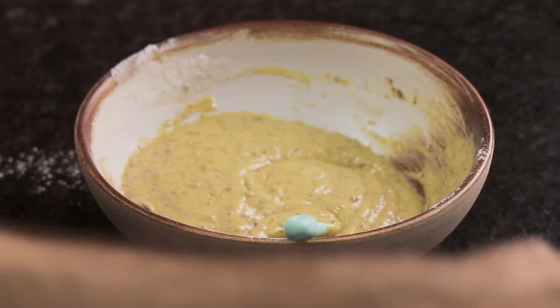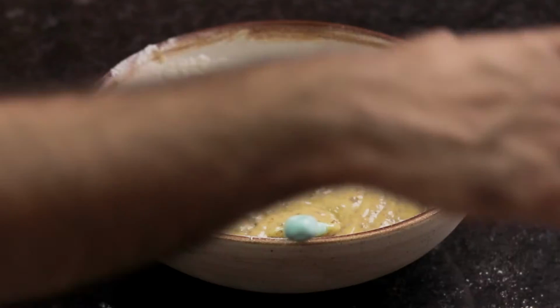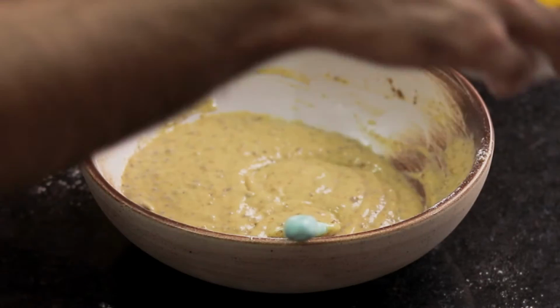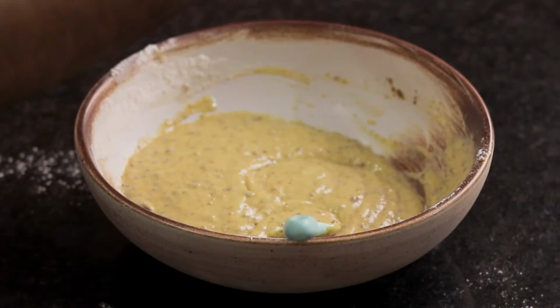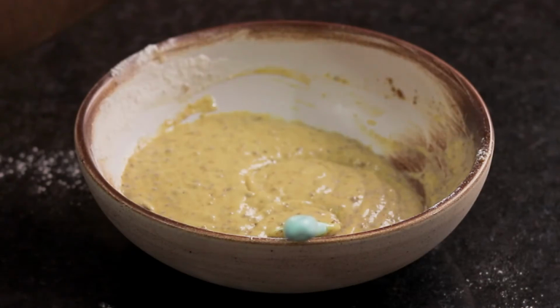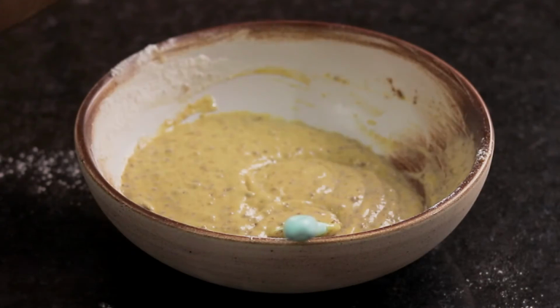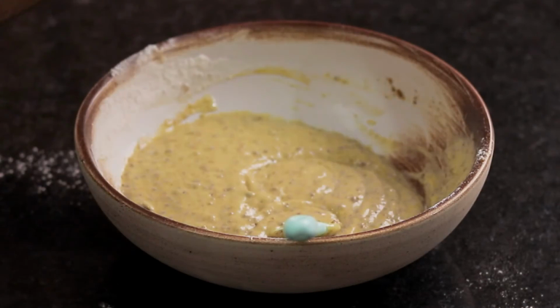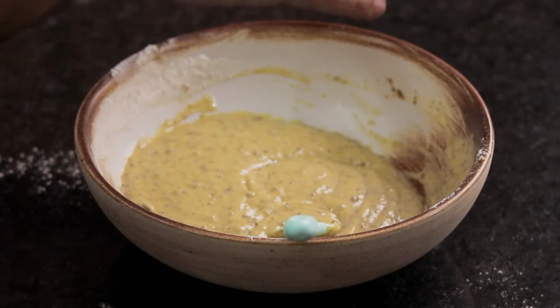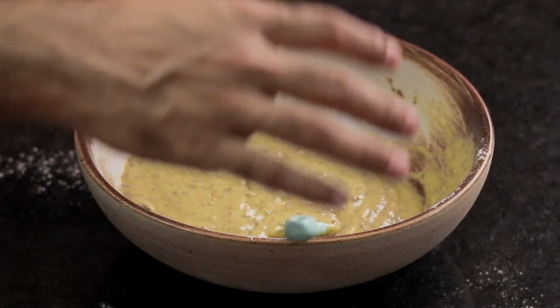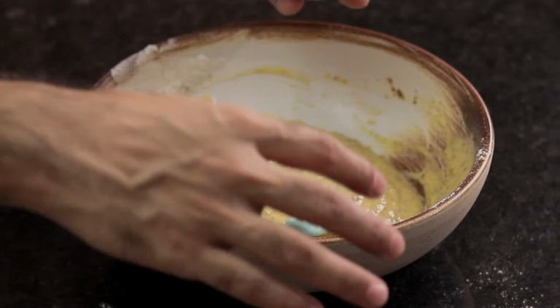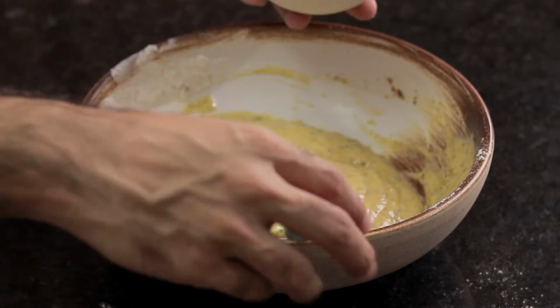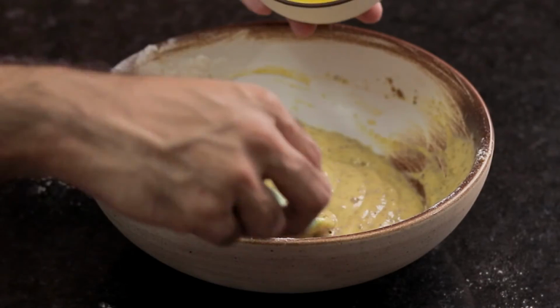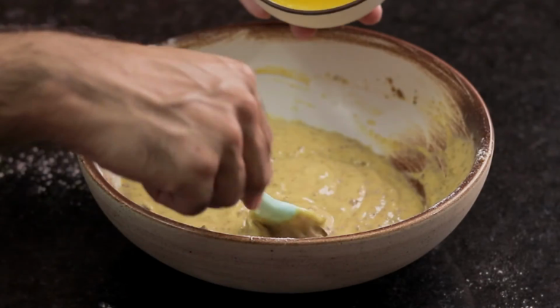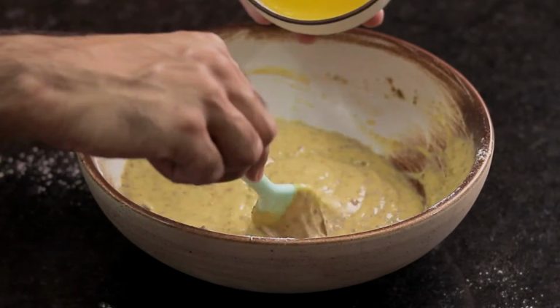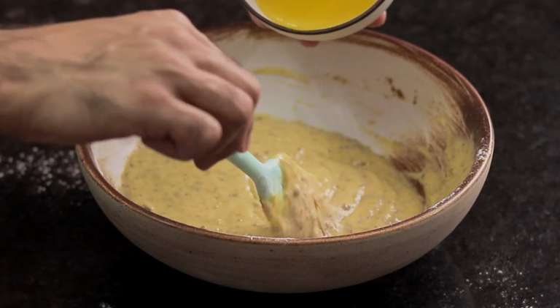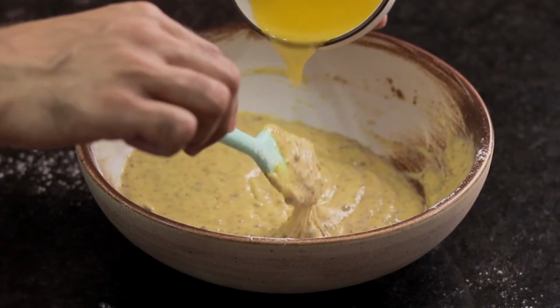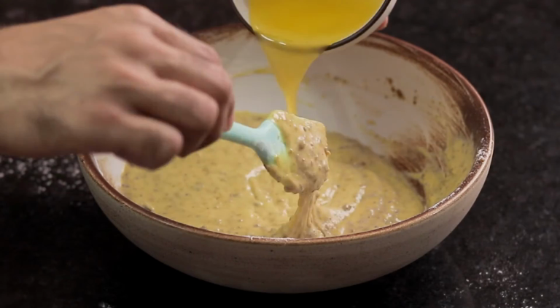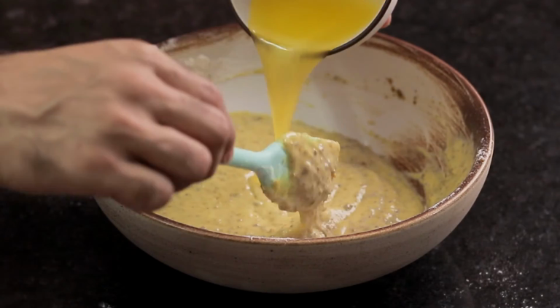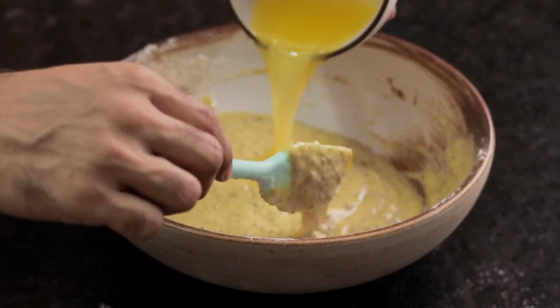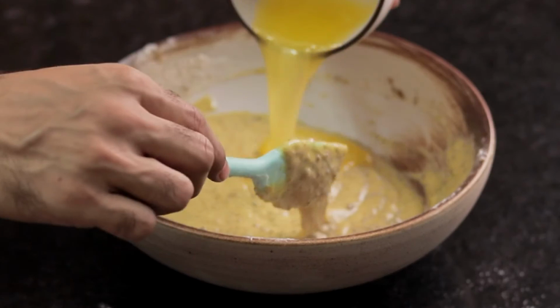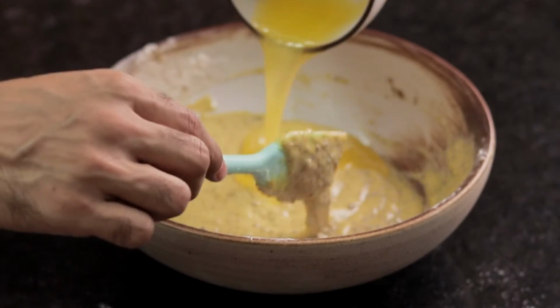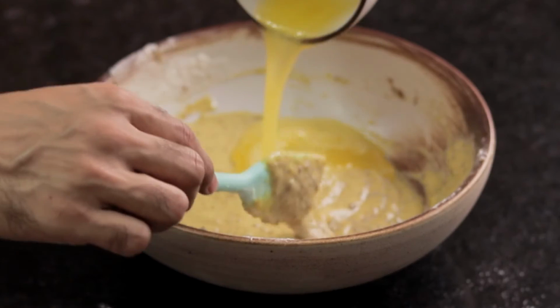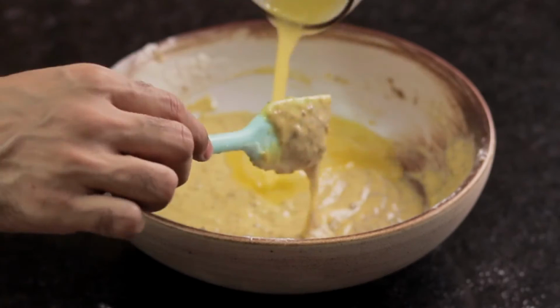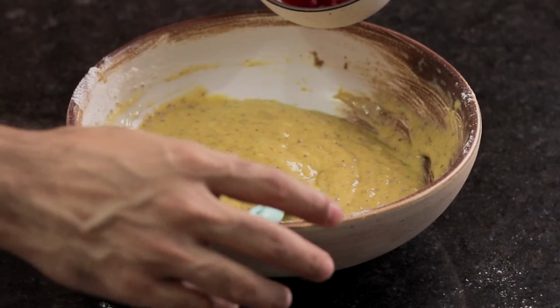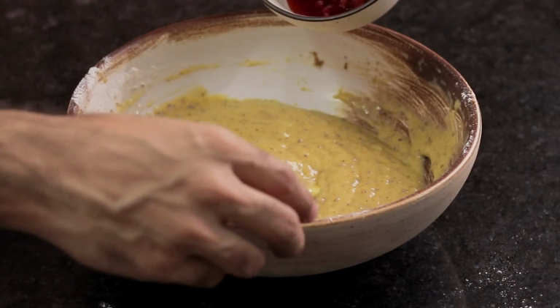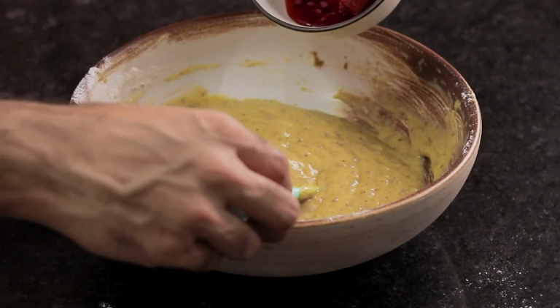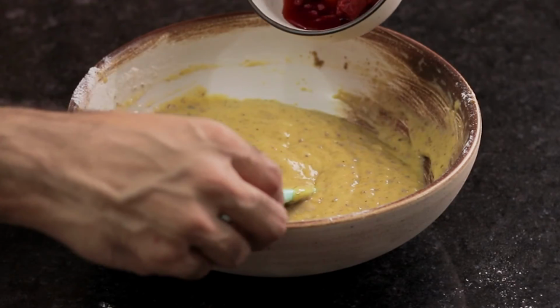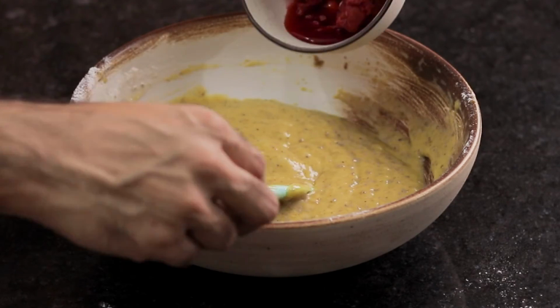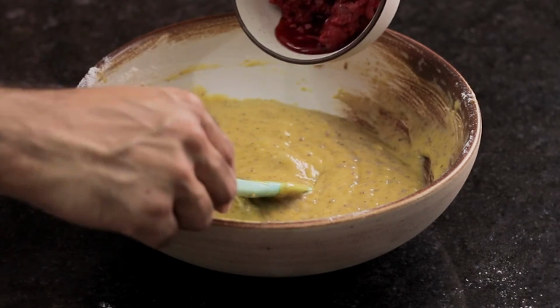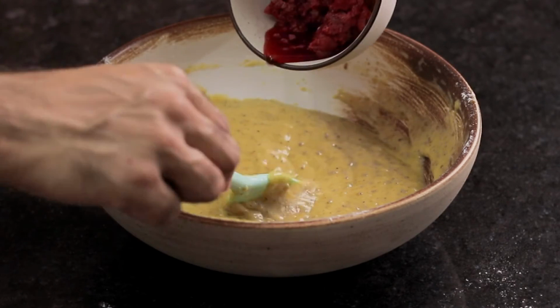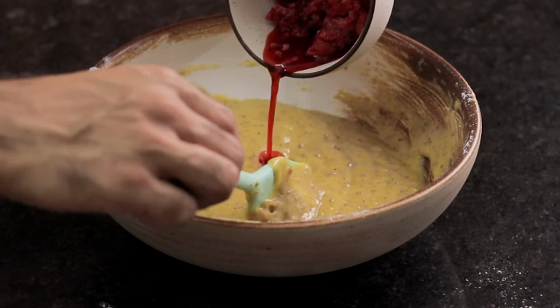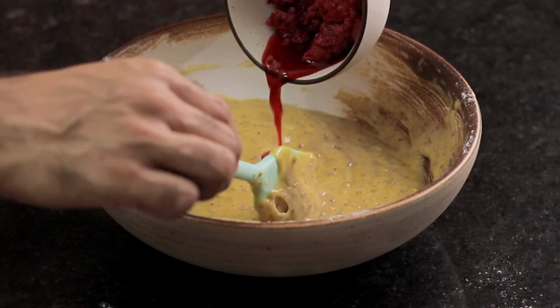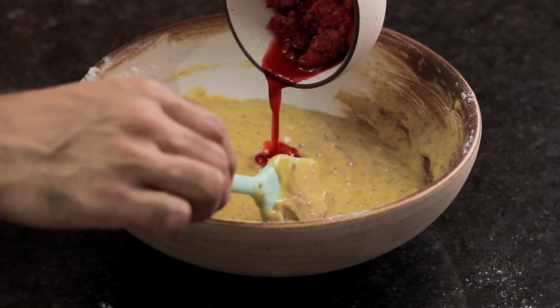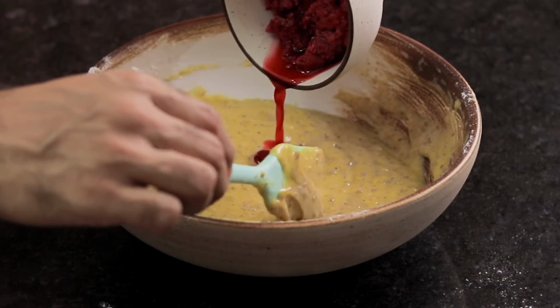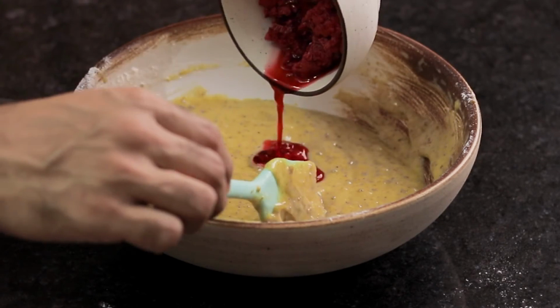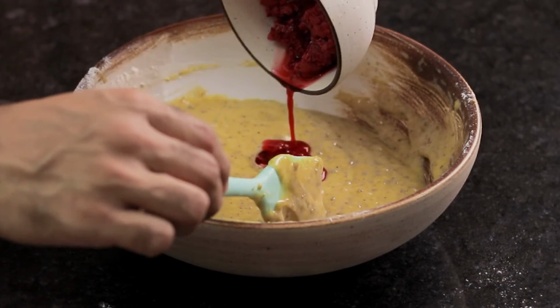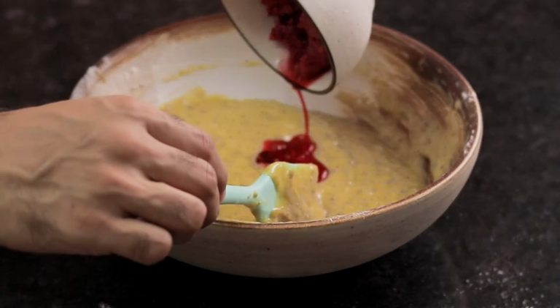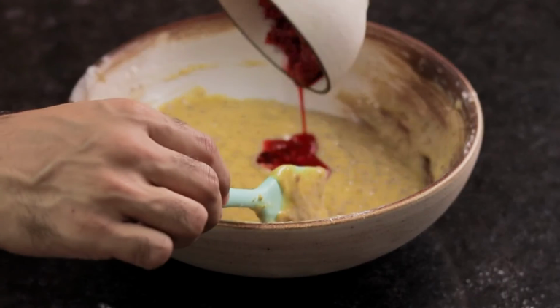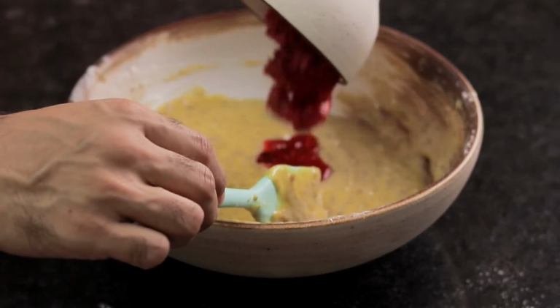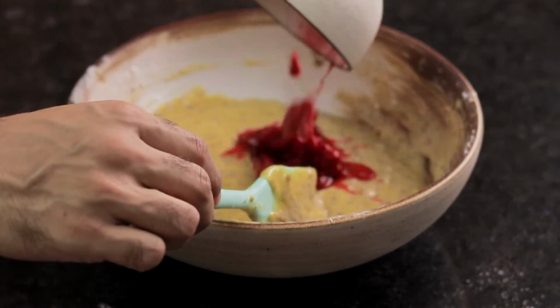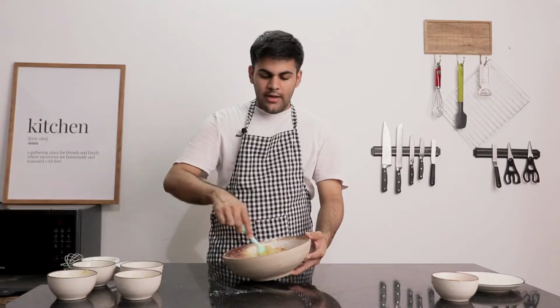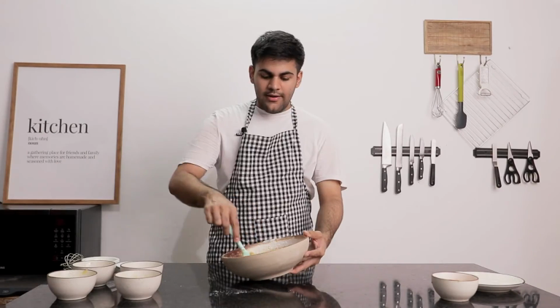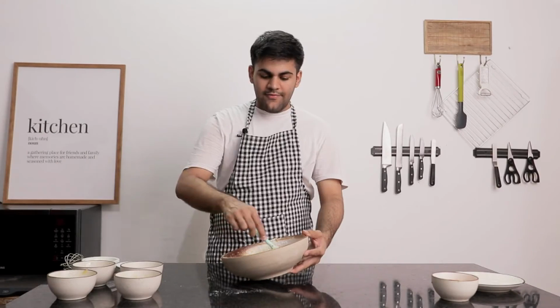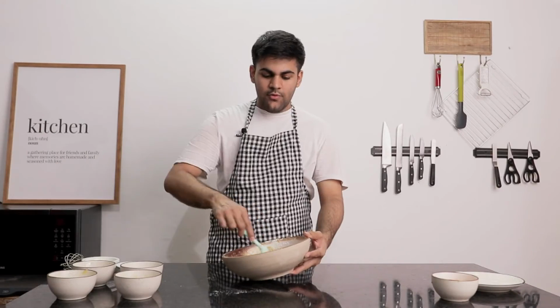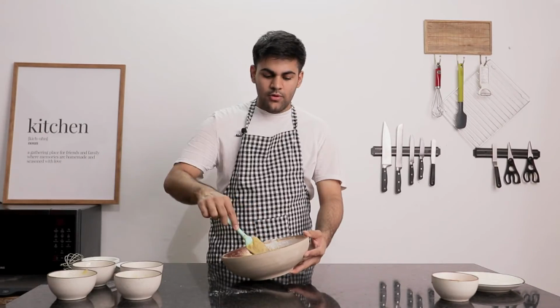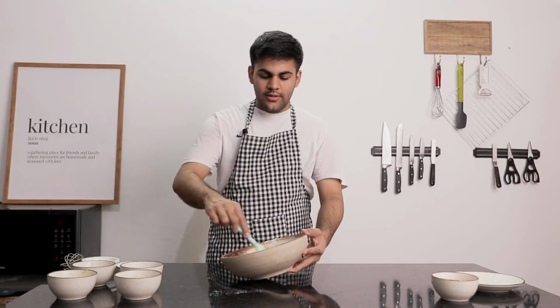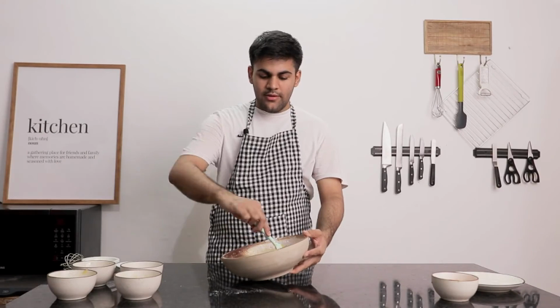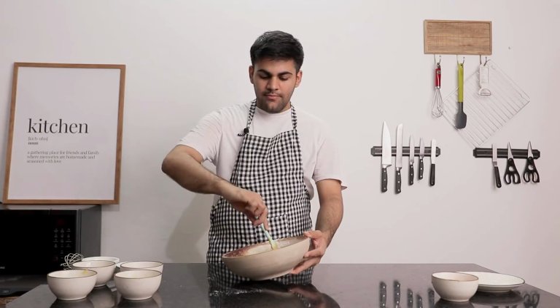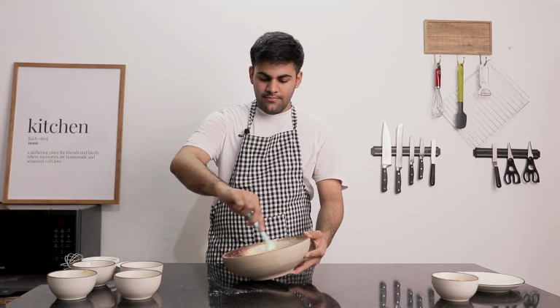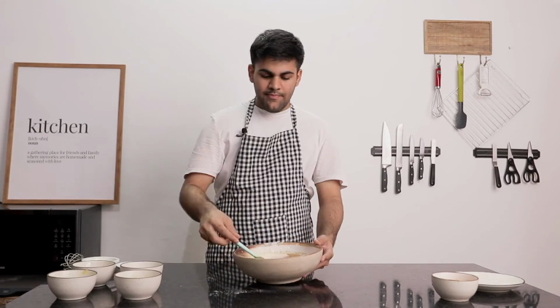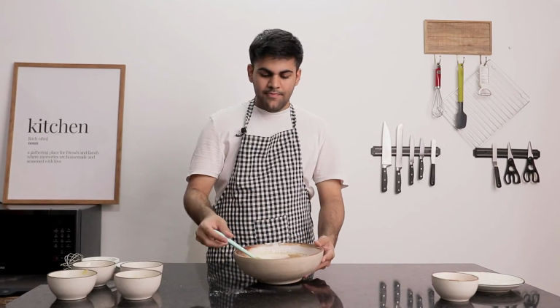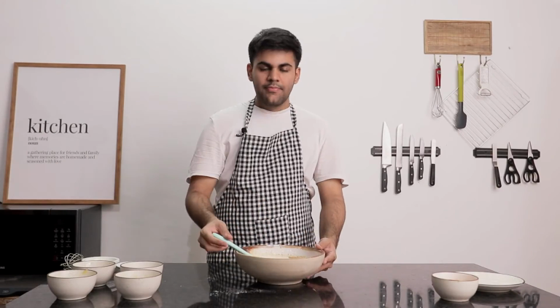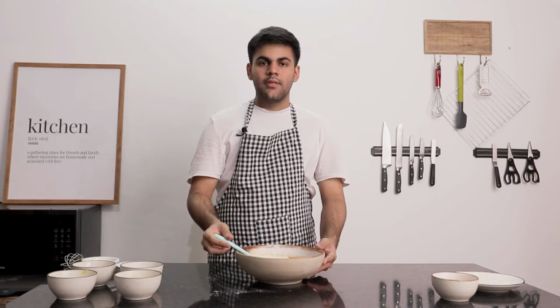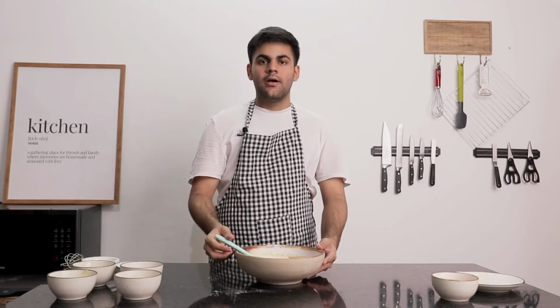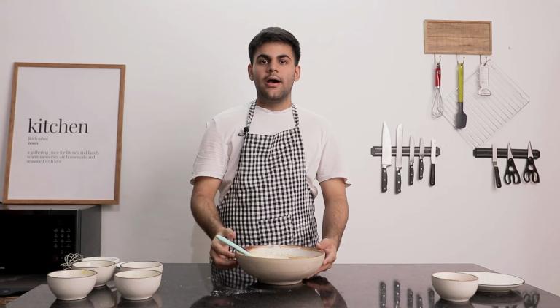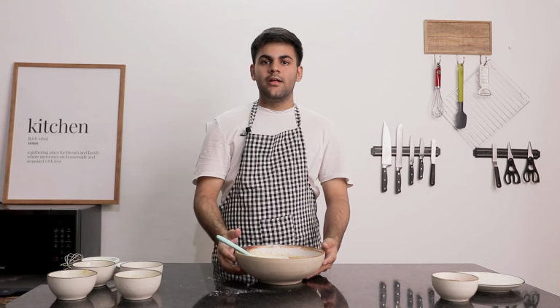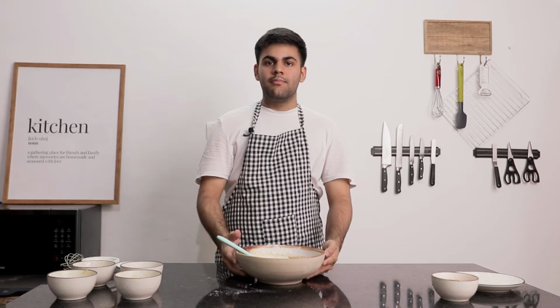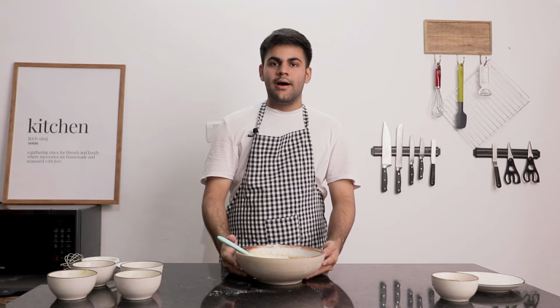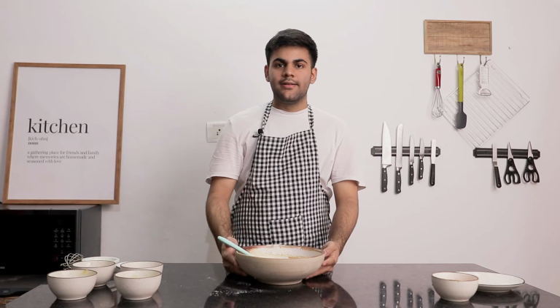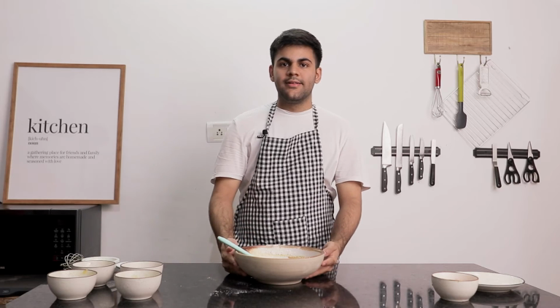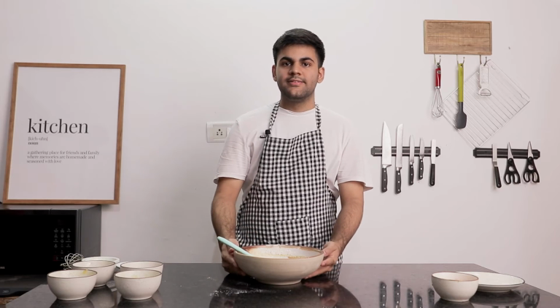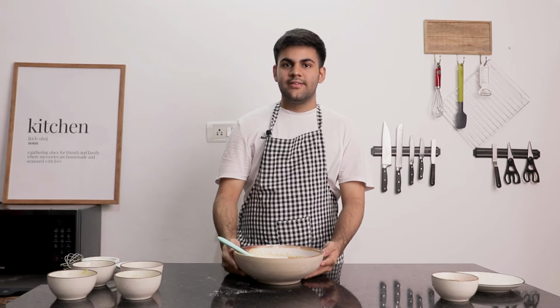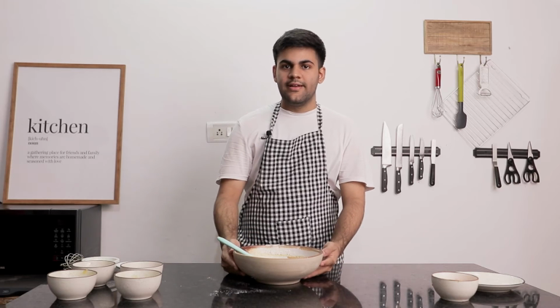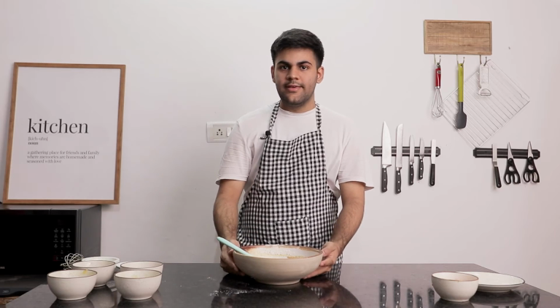Add melted butter to the batter. Add frozen raspberries and fold them in. And our batter is ready.